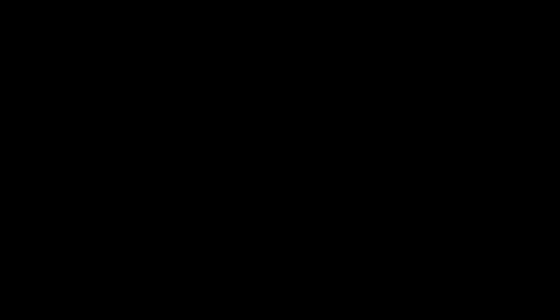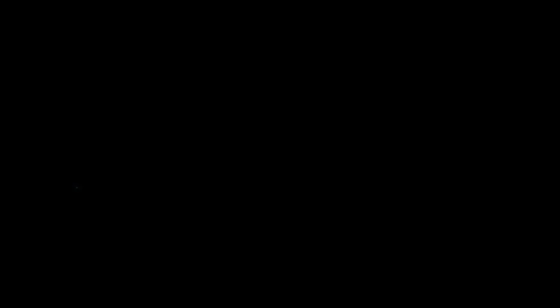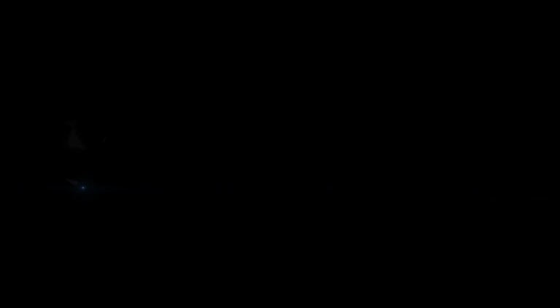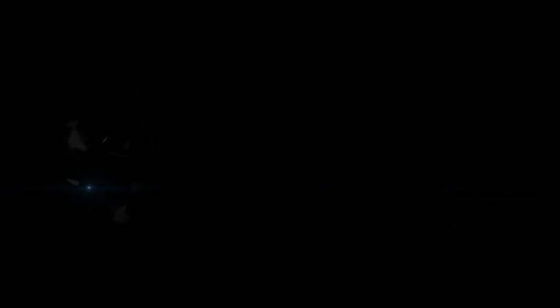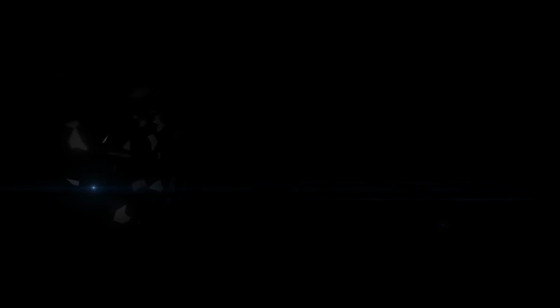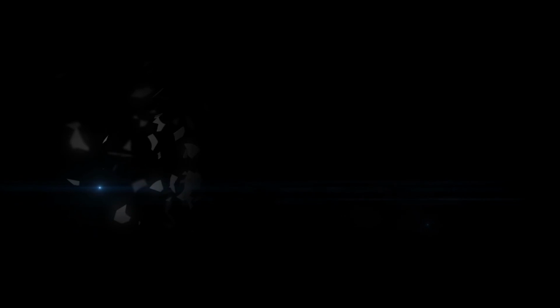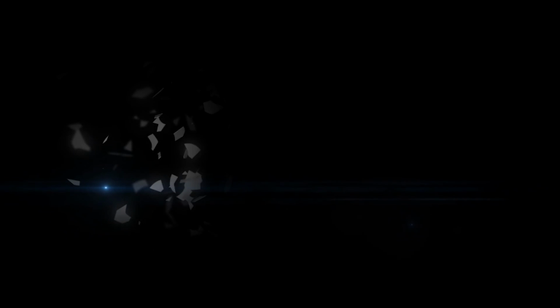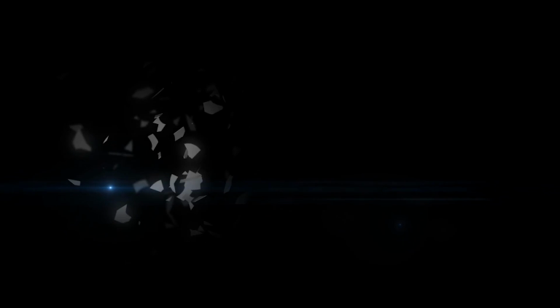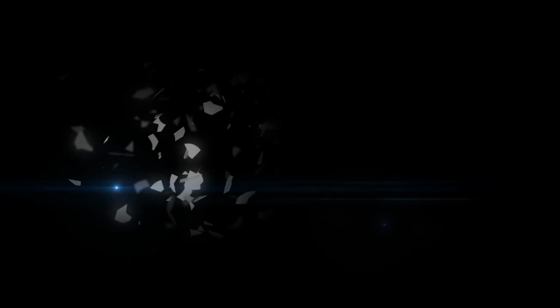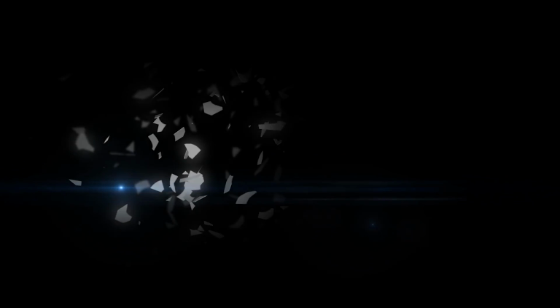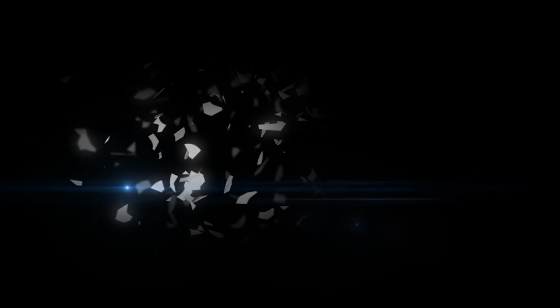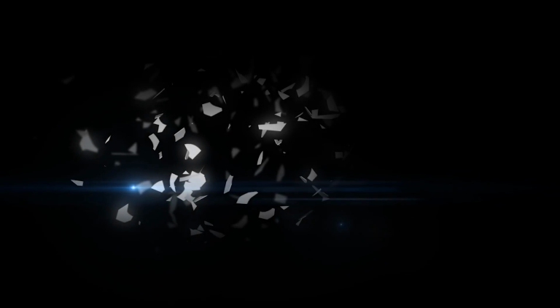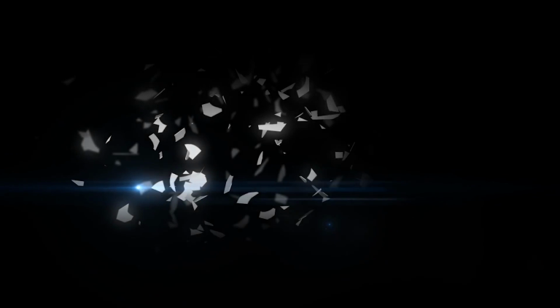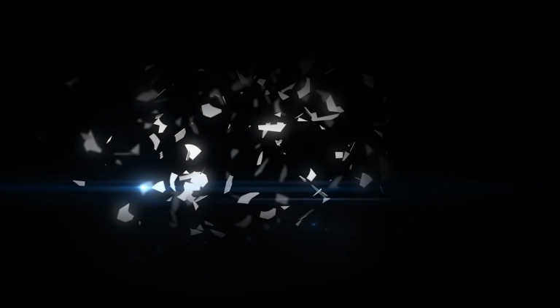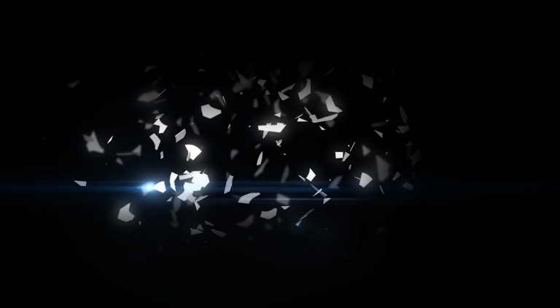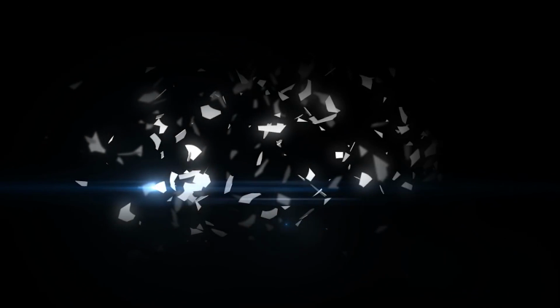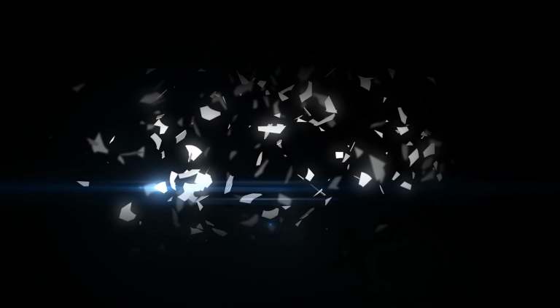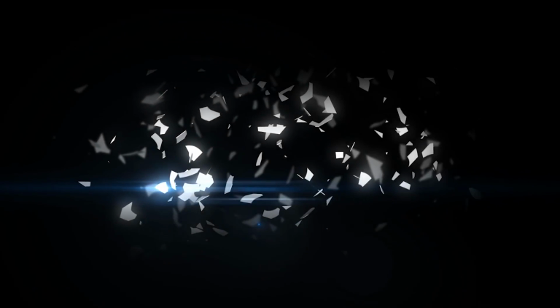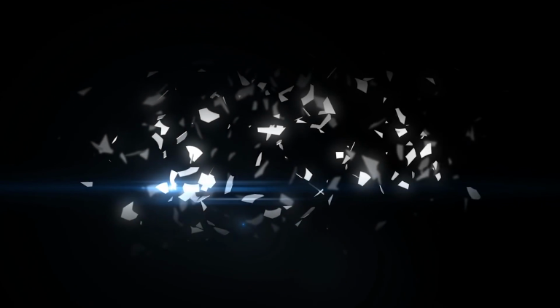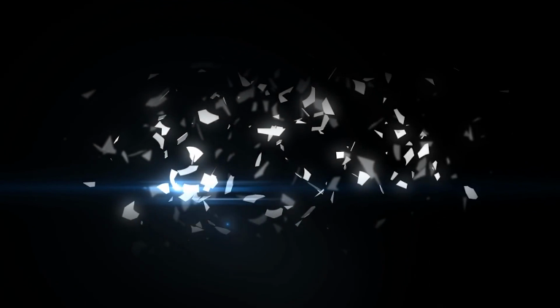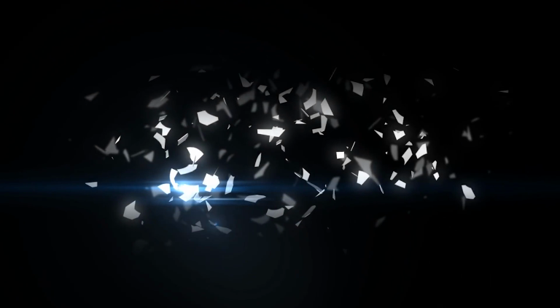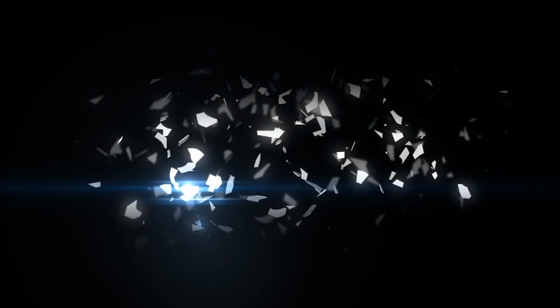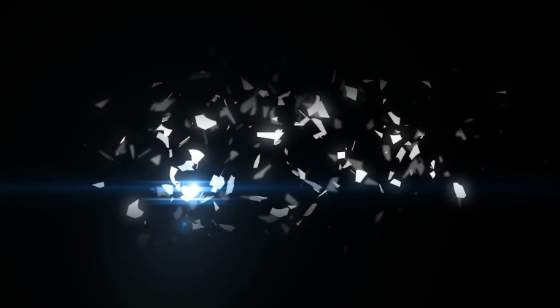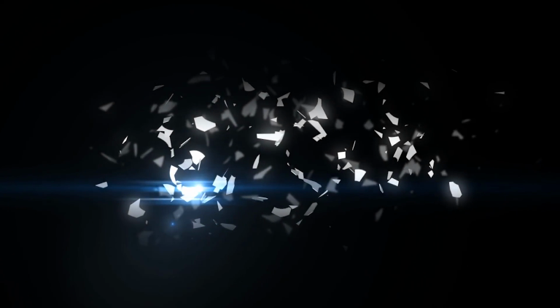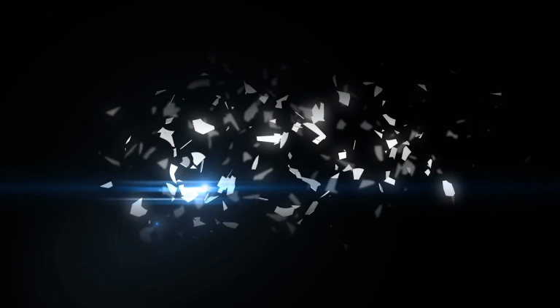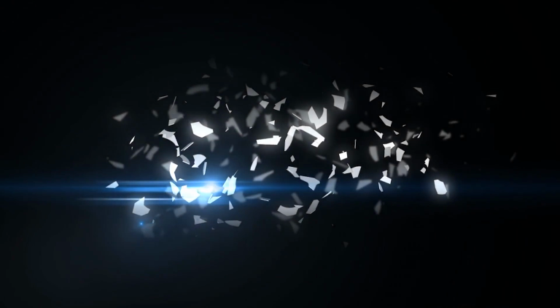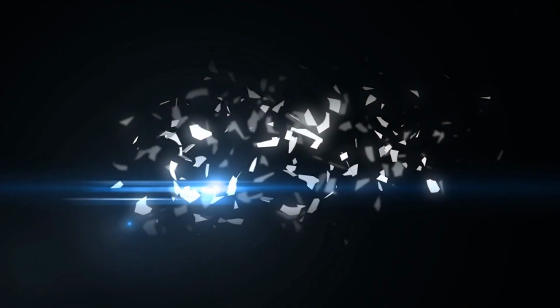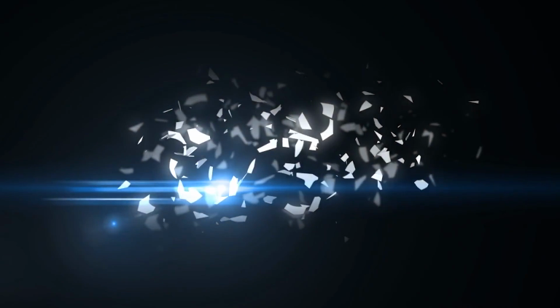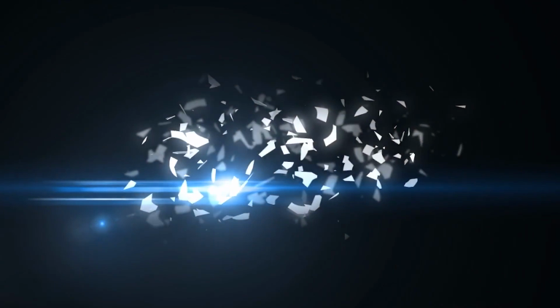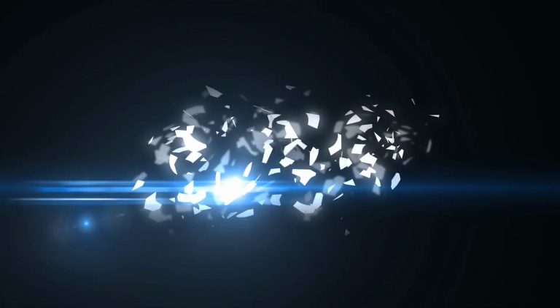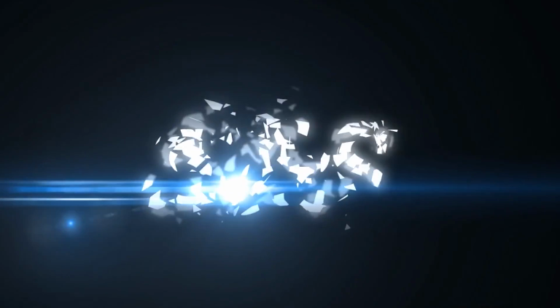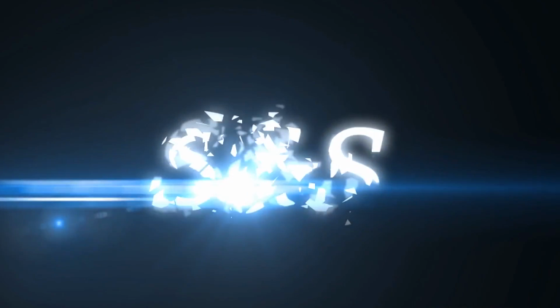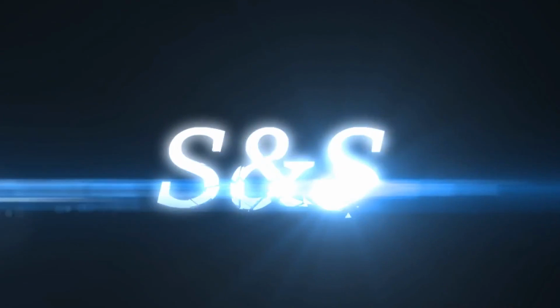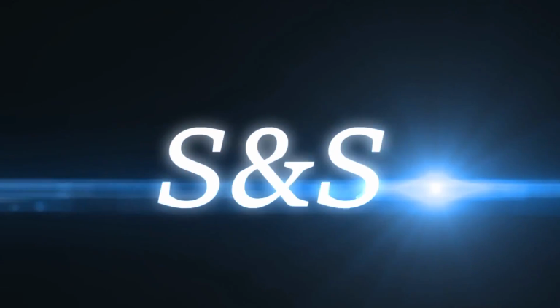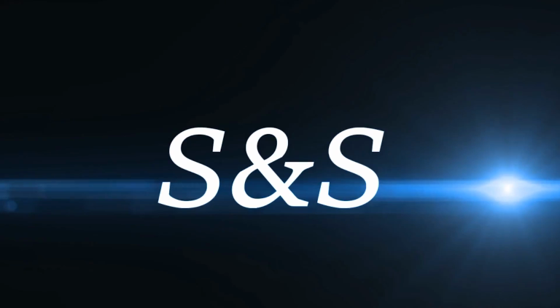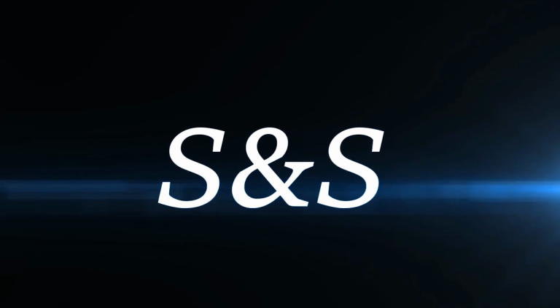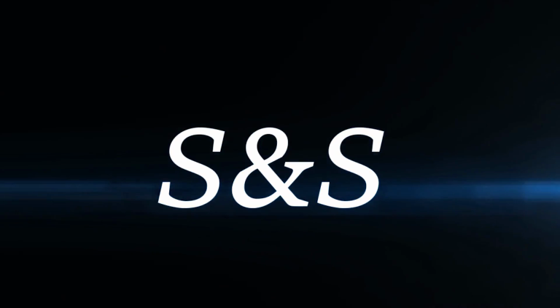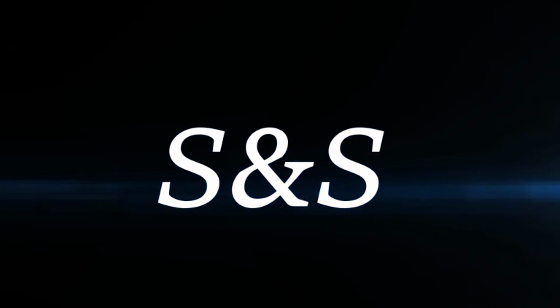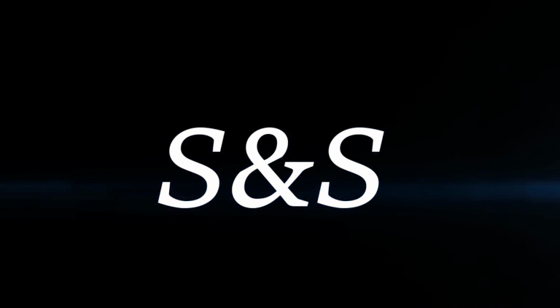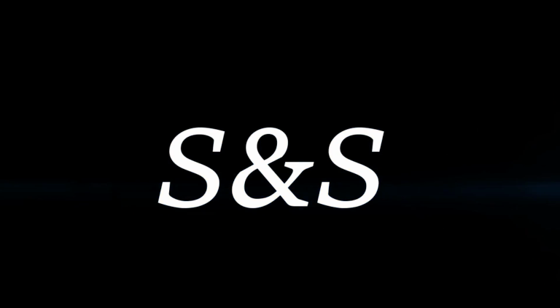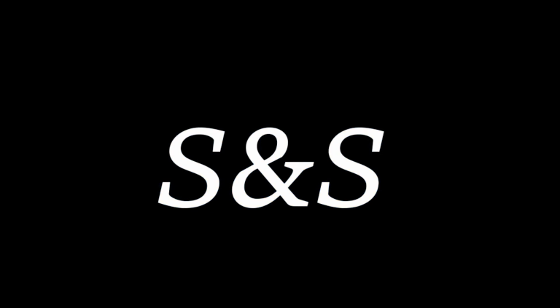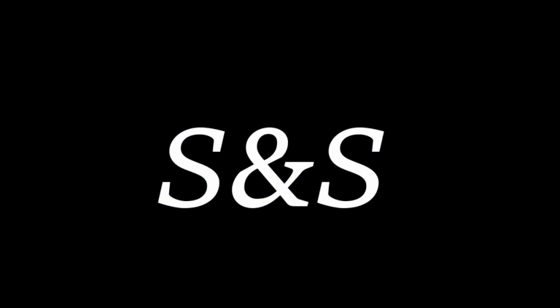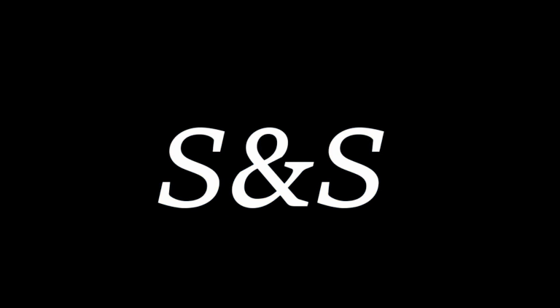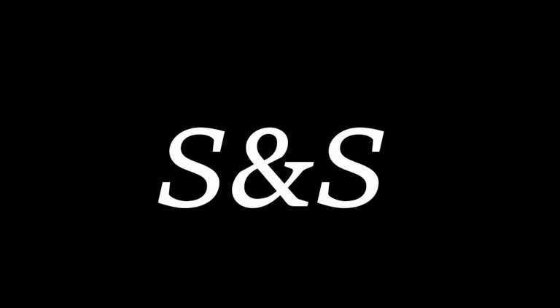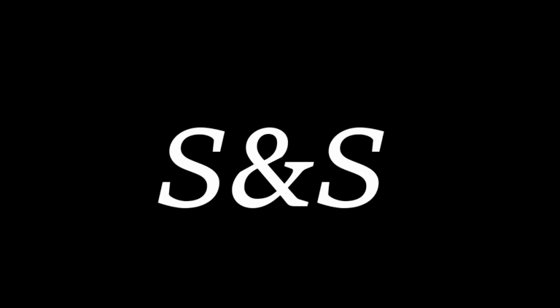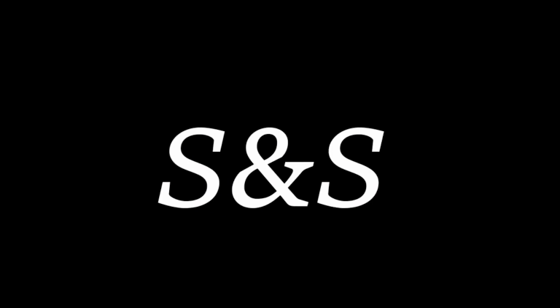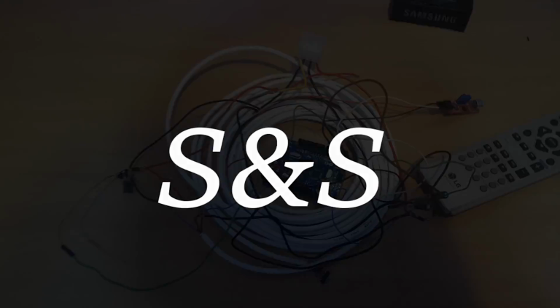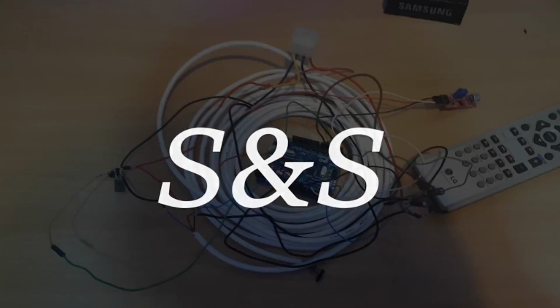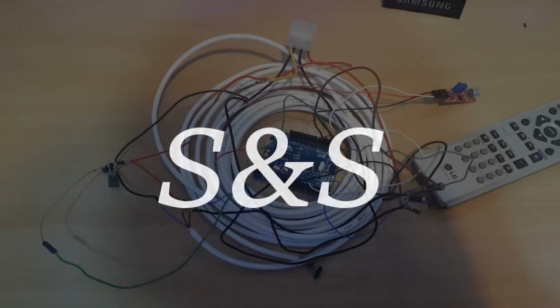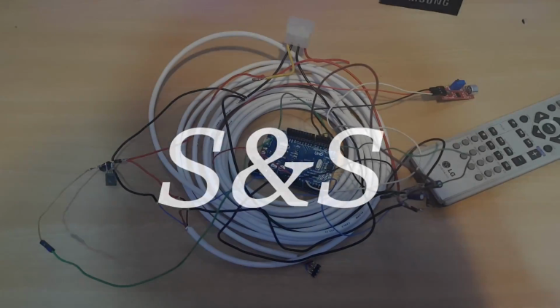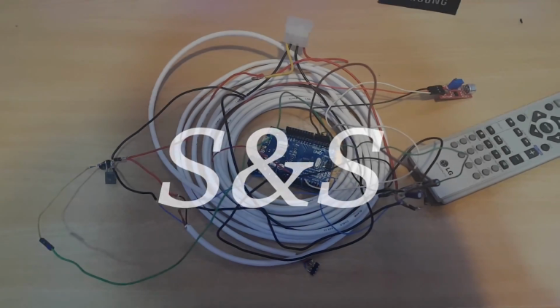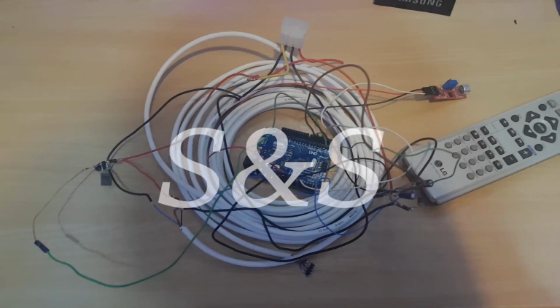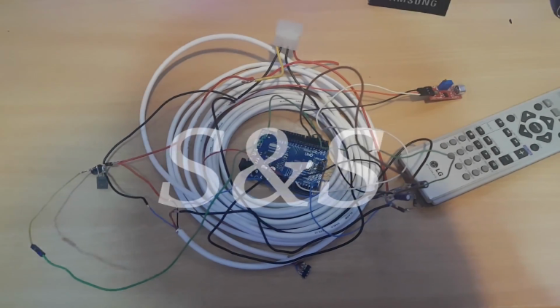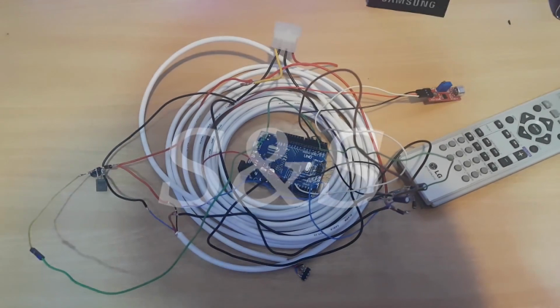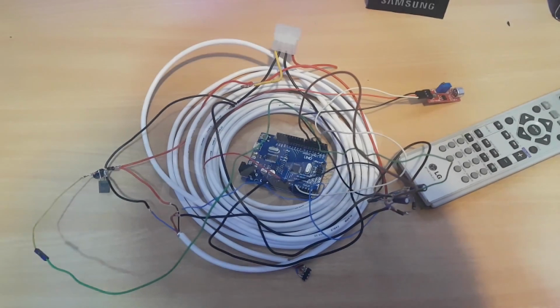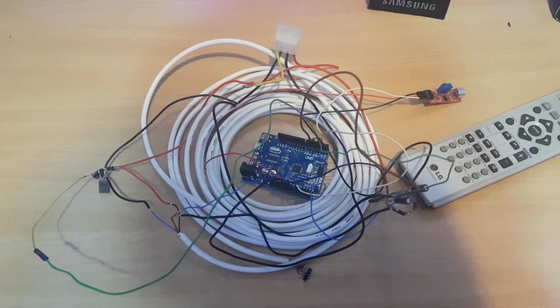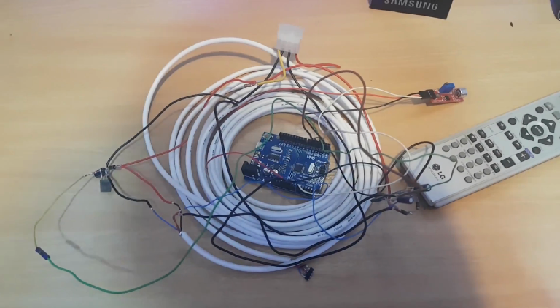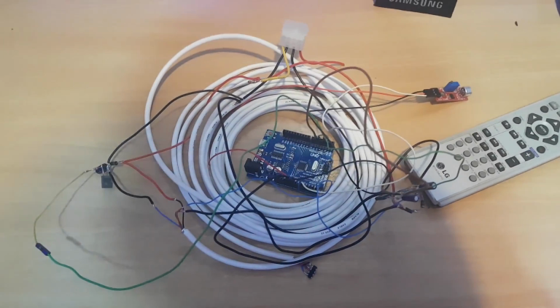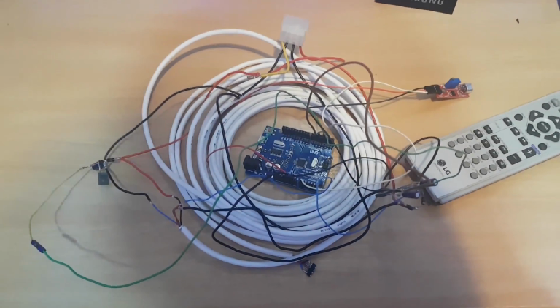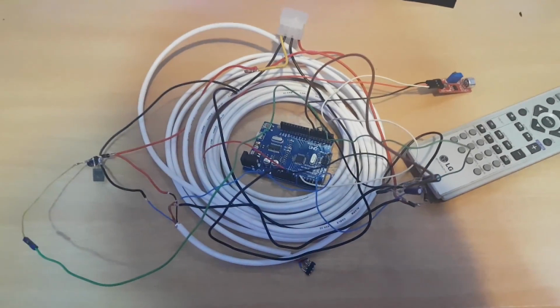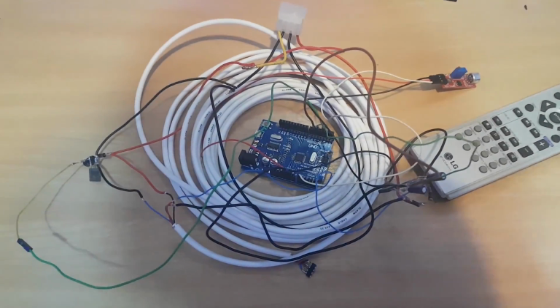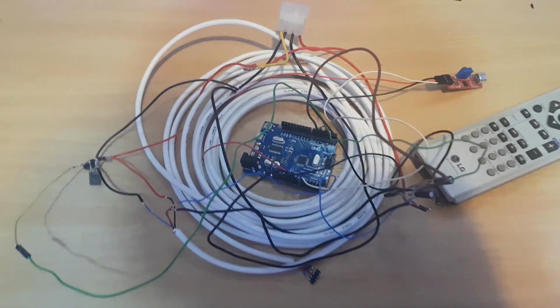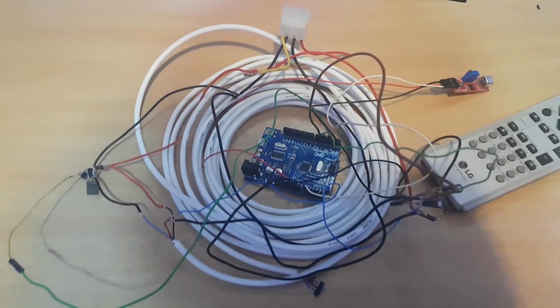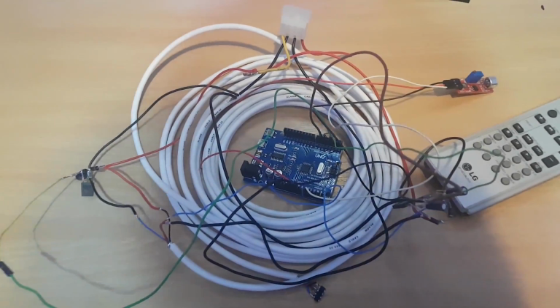Hello guys and welcome back to SNS channel. Today I'm gonna show you my work-in-progress Arduino LED strip control.